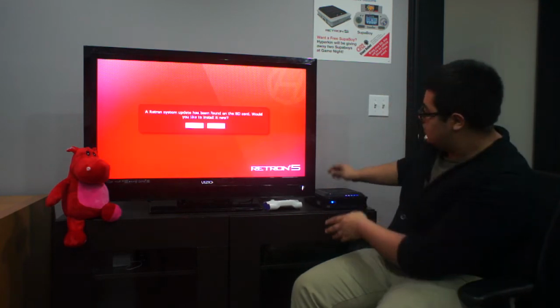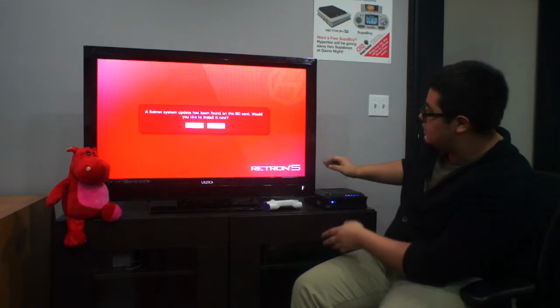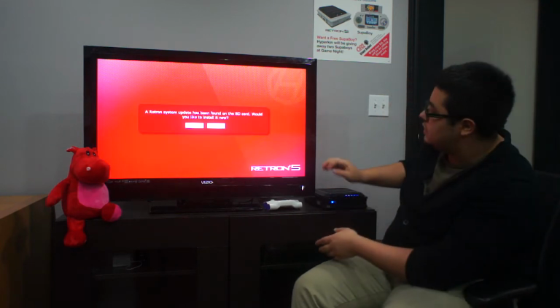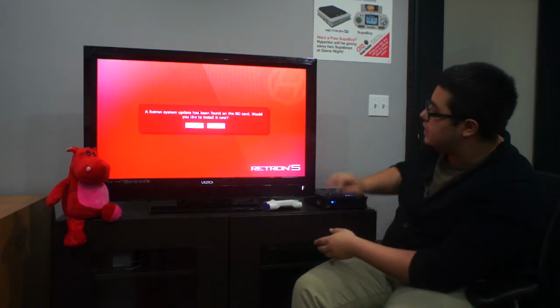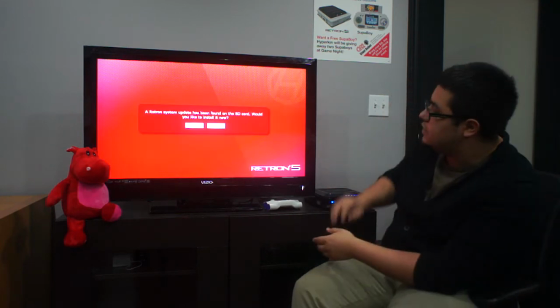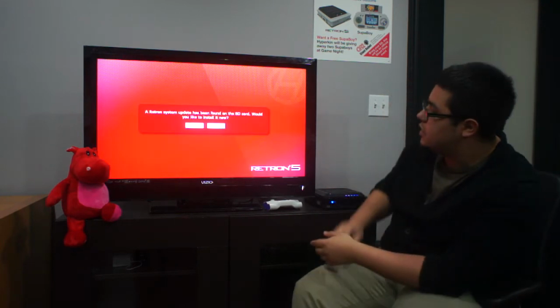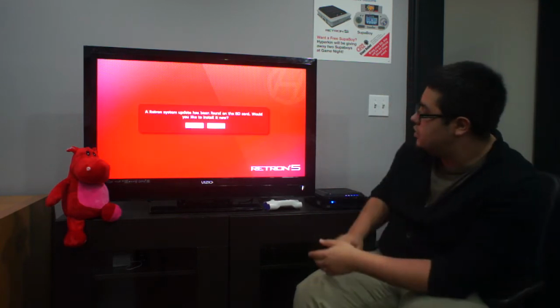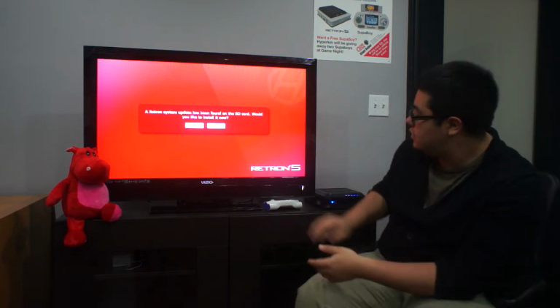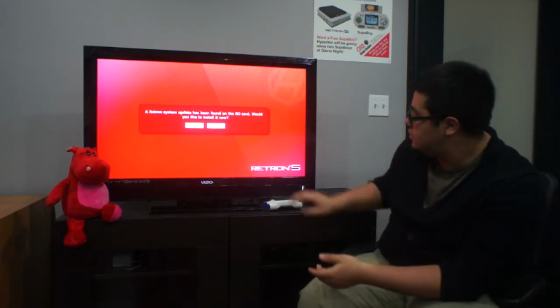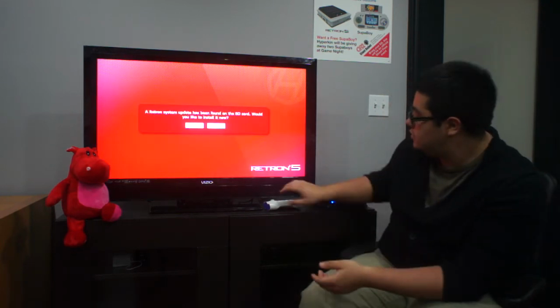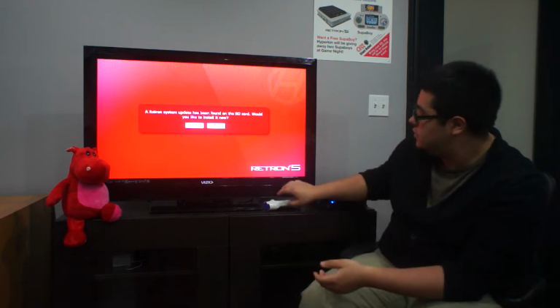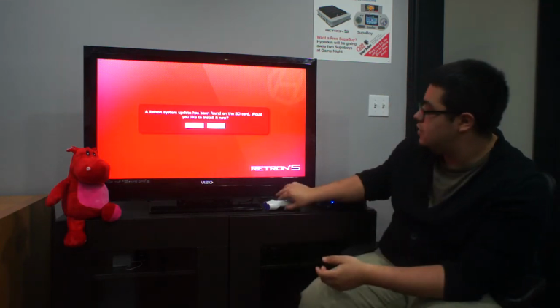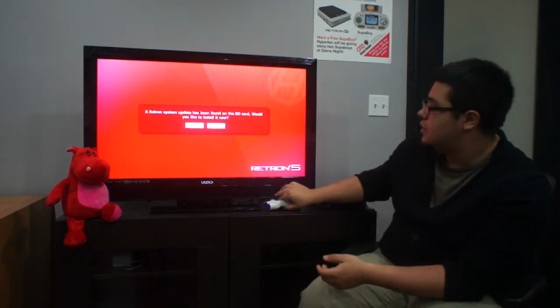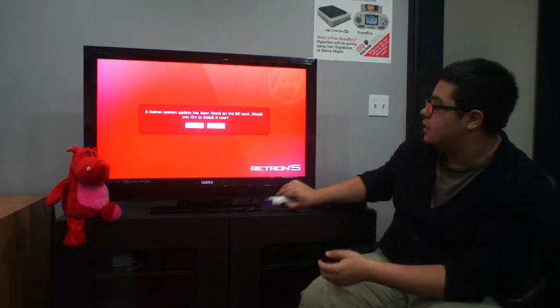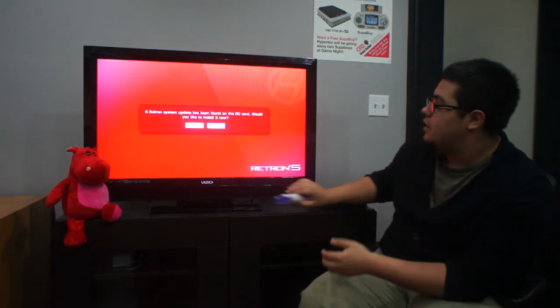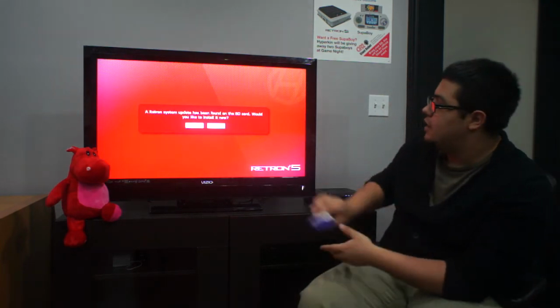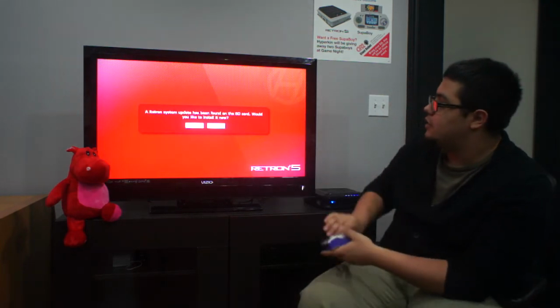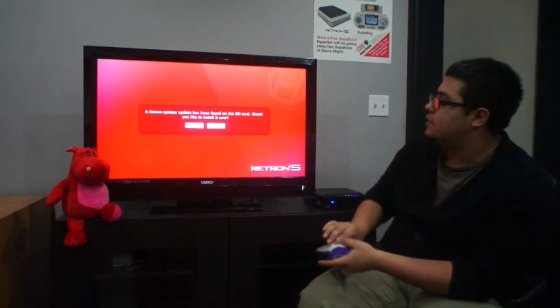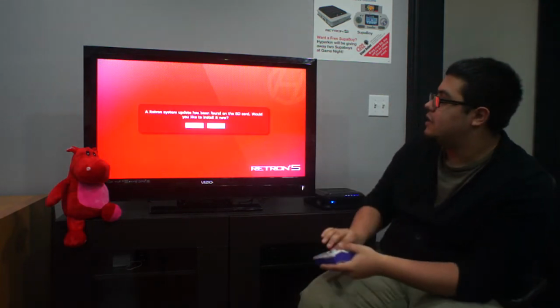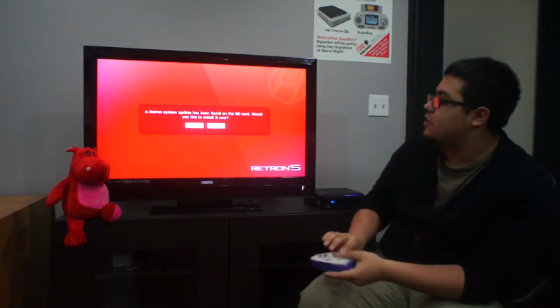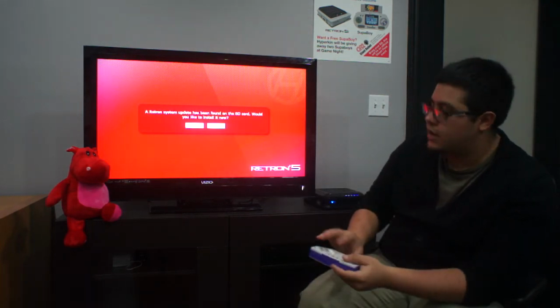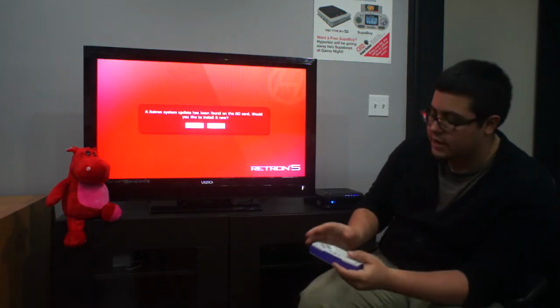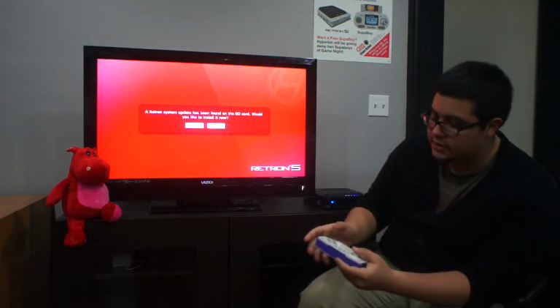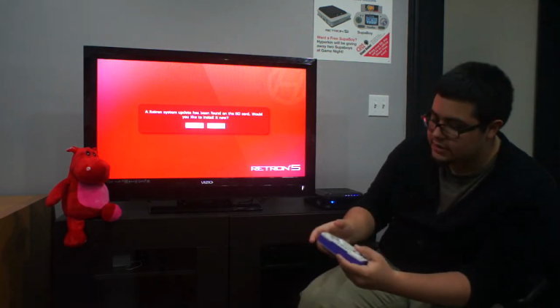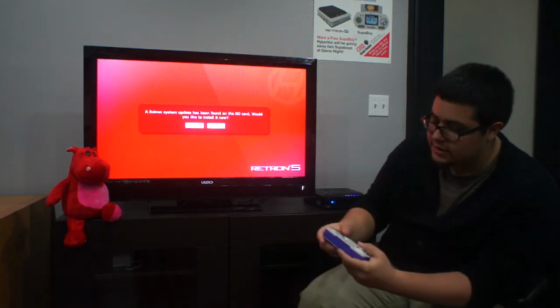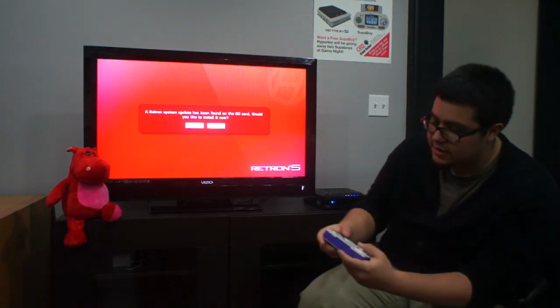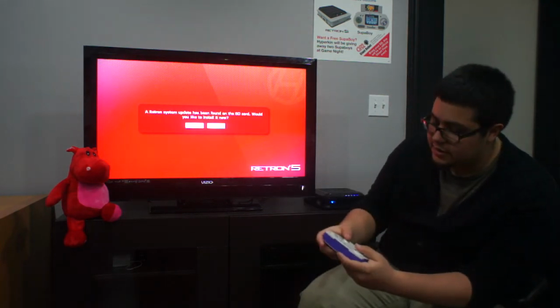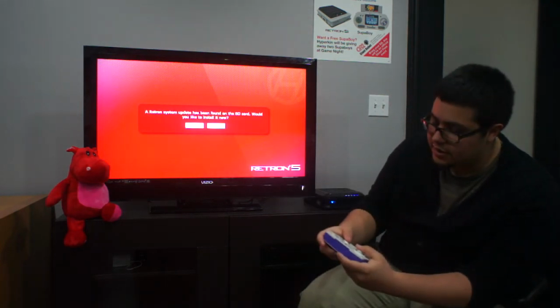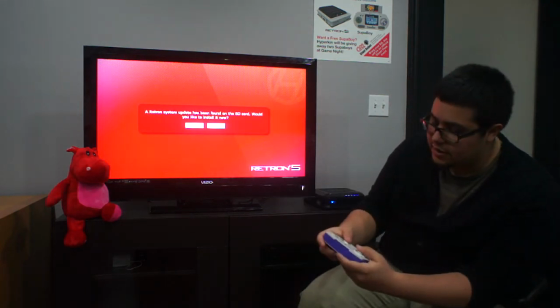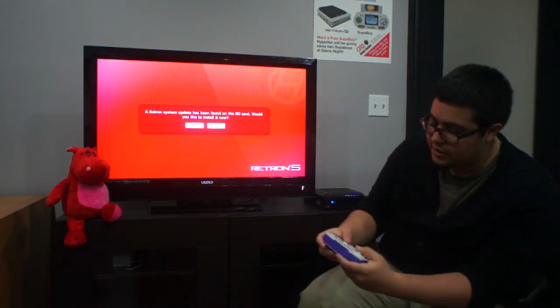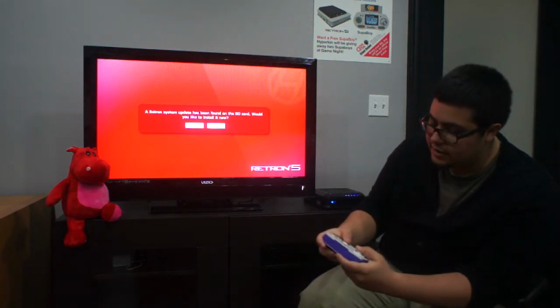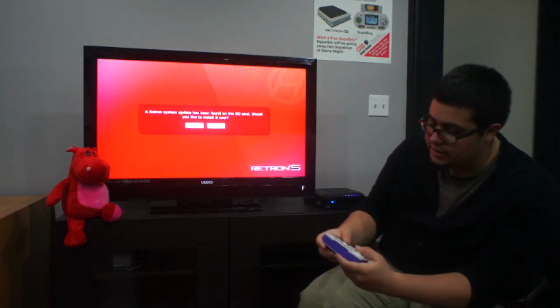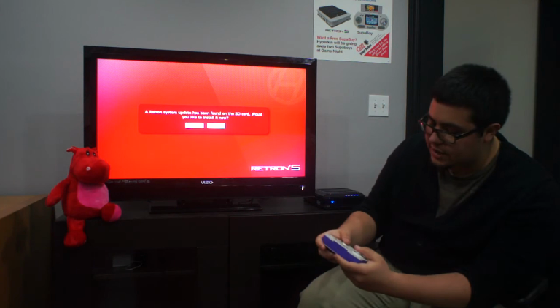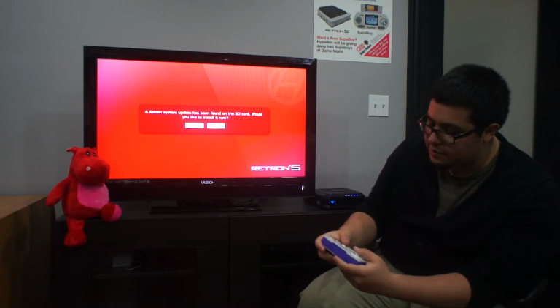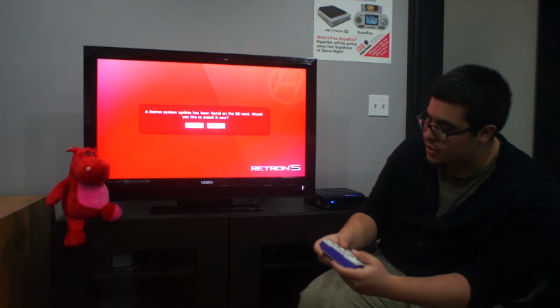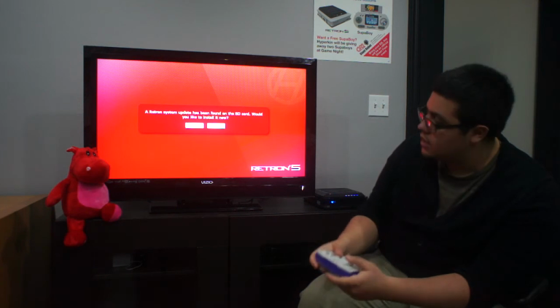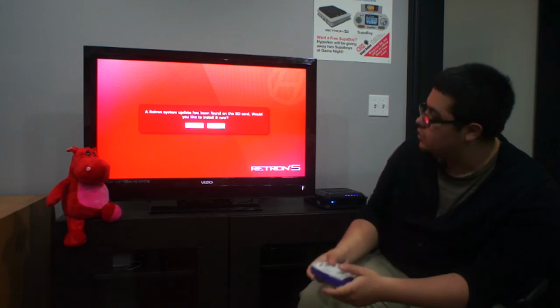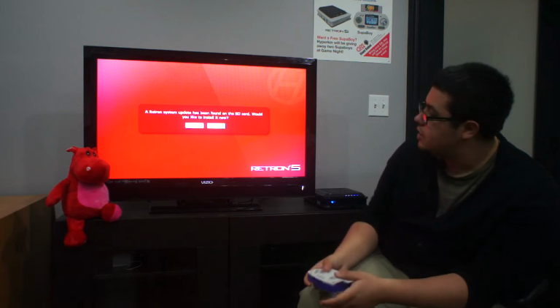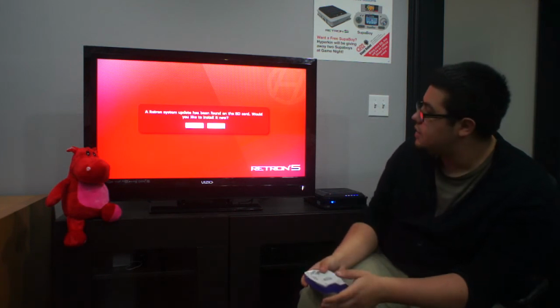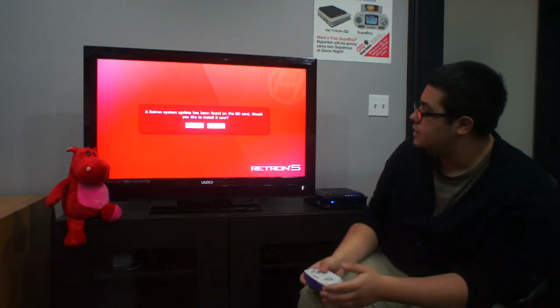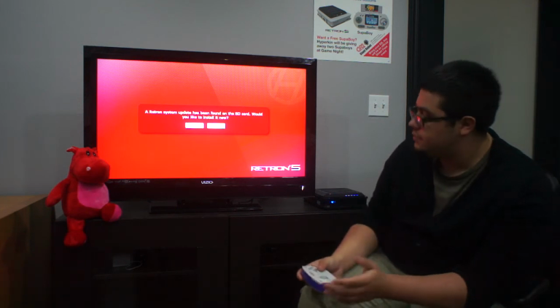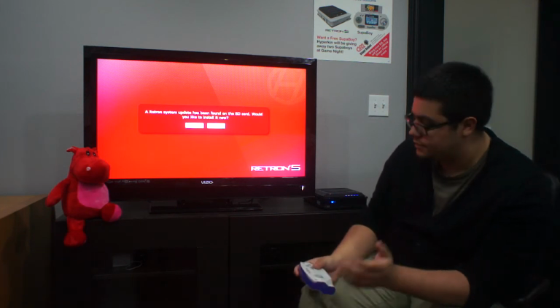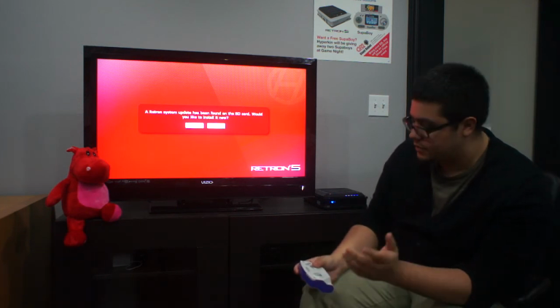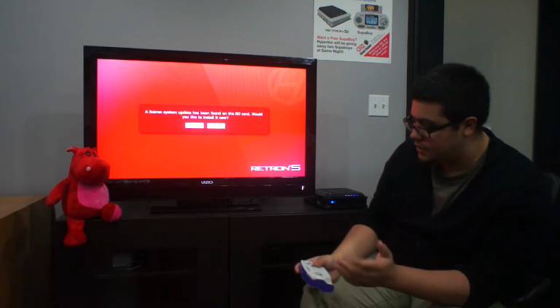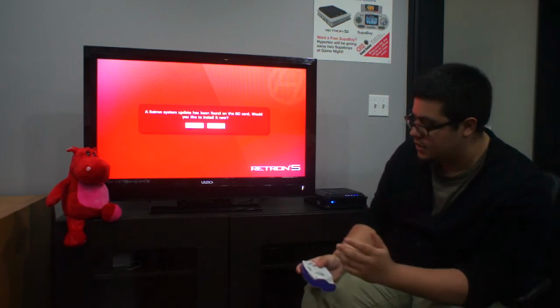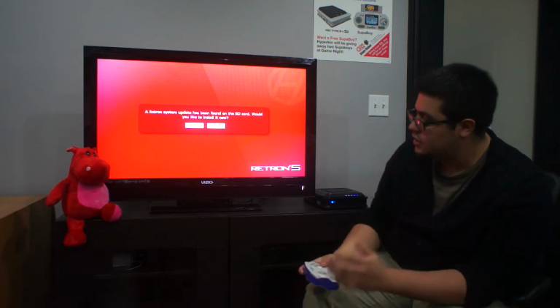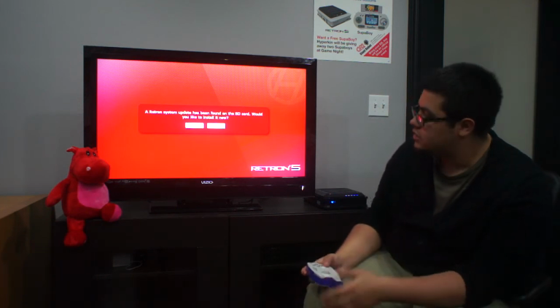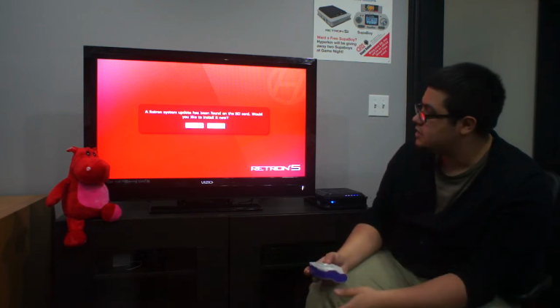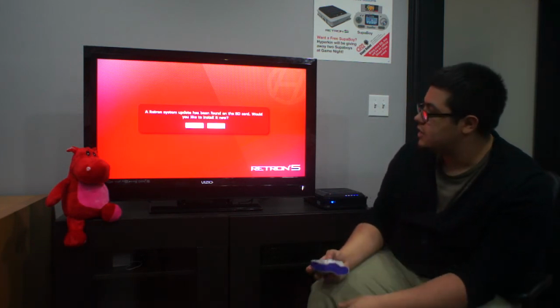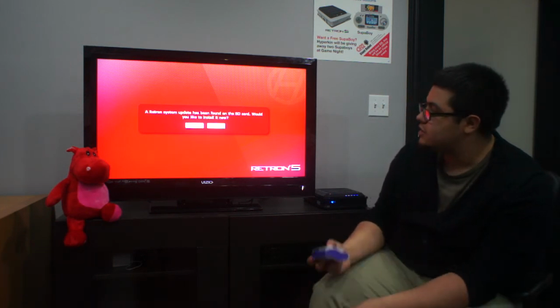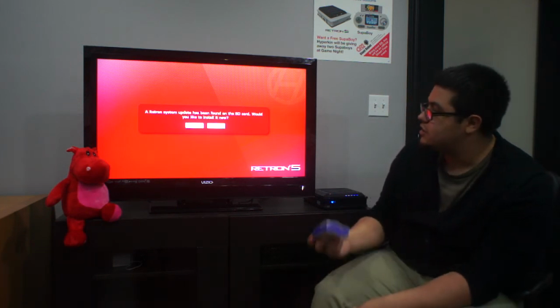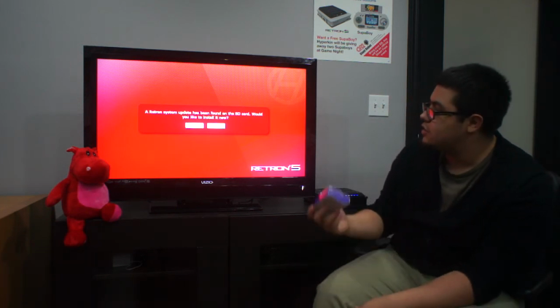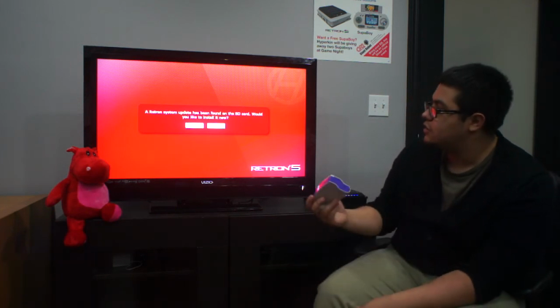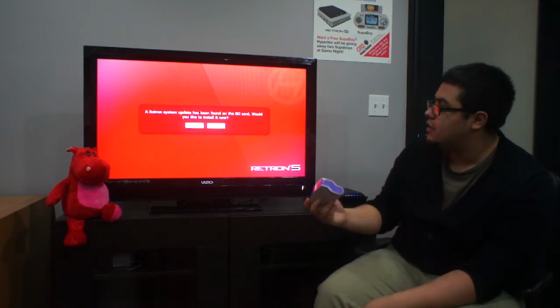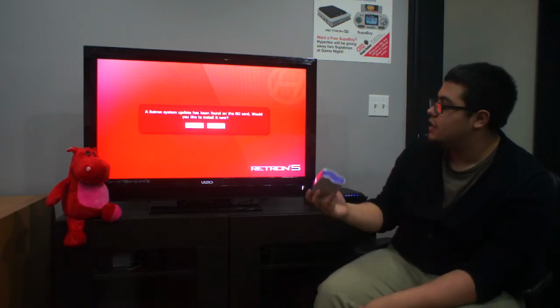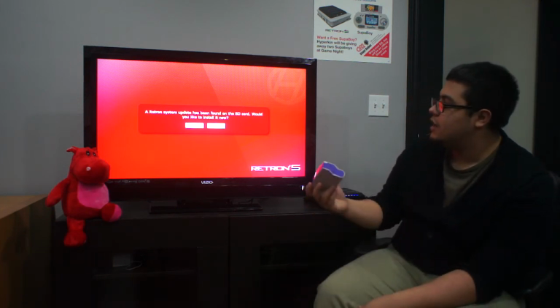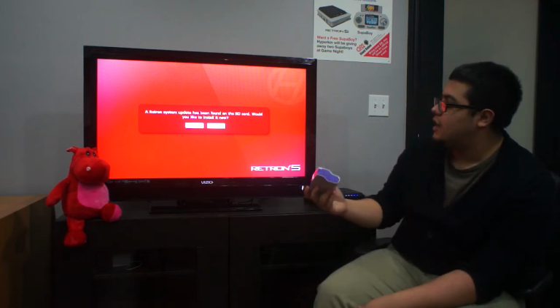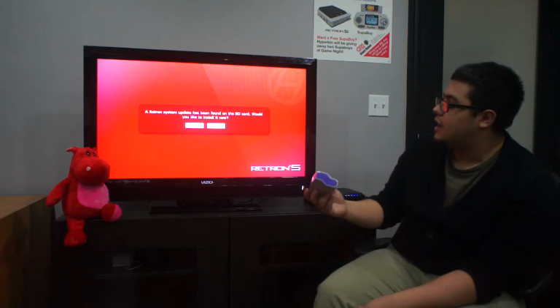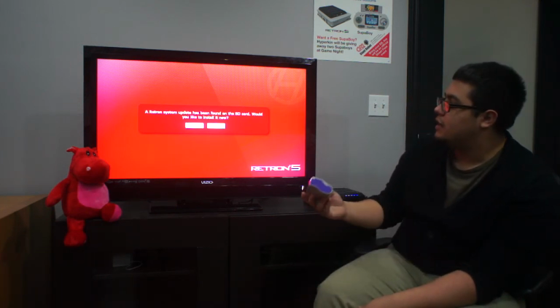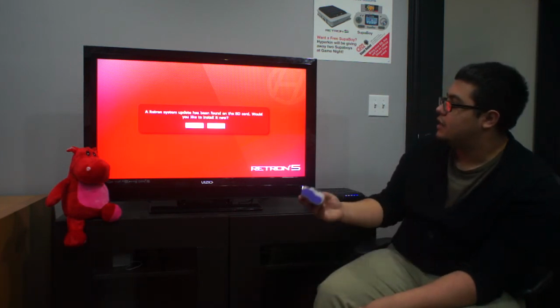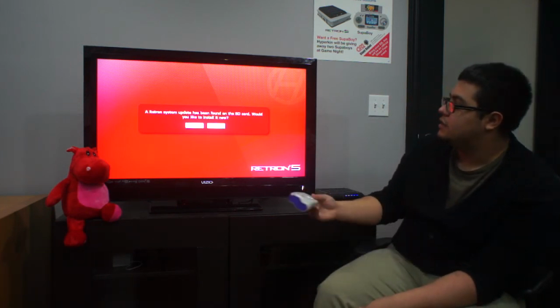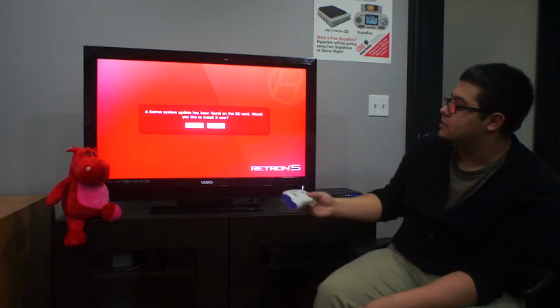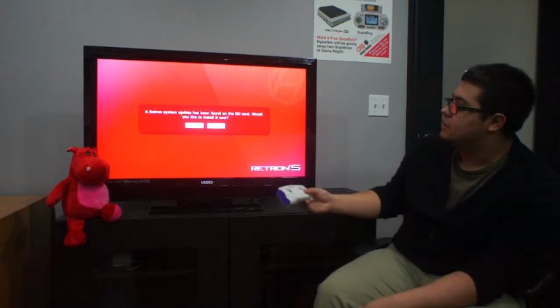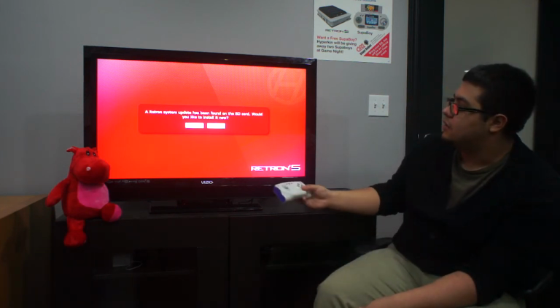Let it load. It will then go ahead and say that there is a brand new update, just like so, and hit install.